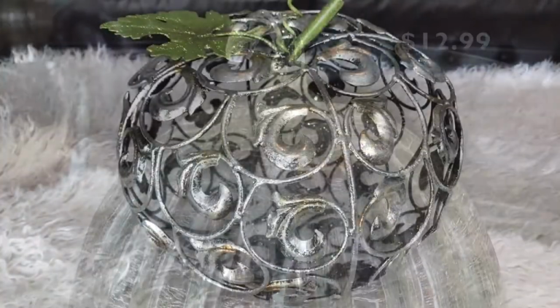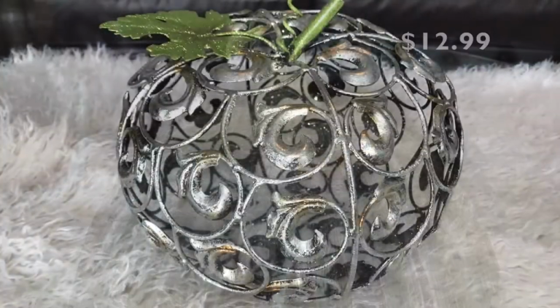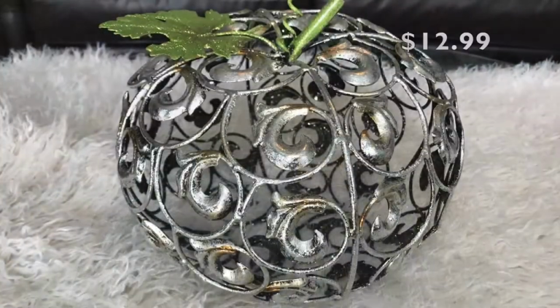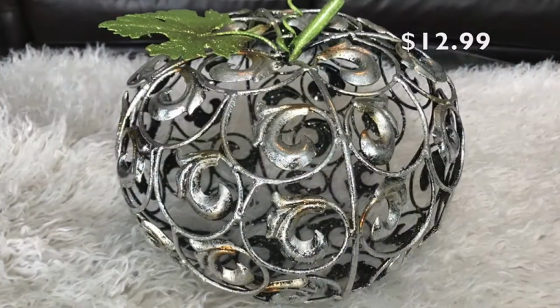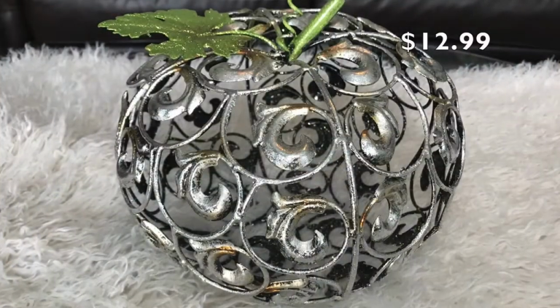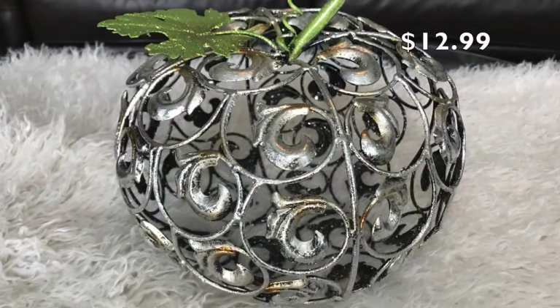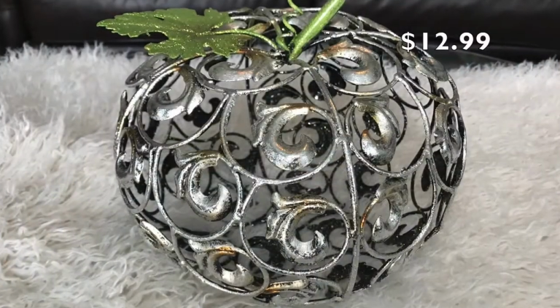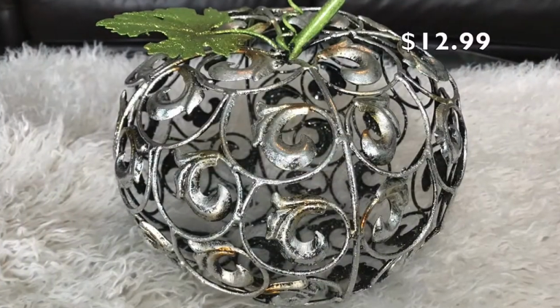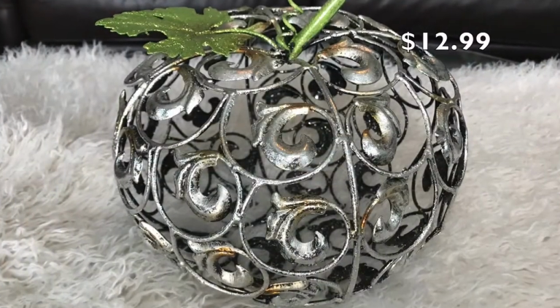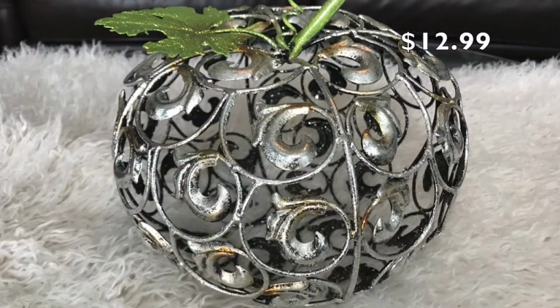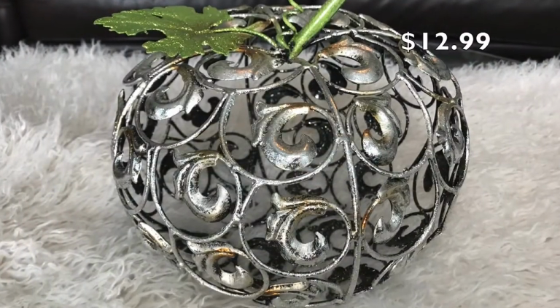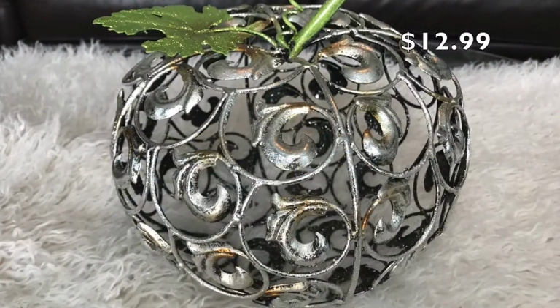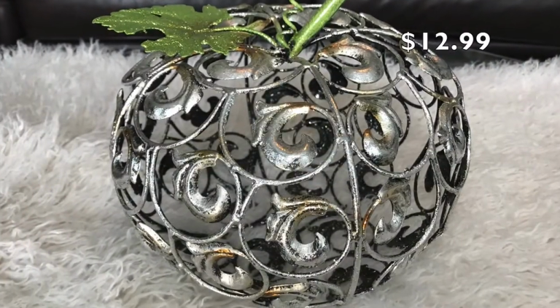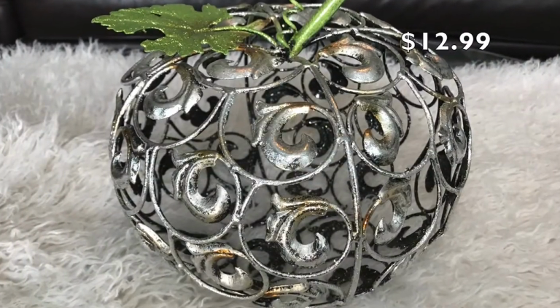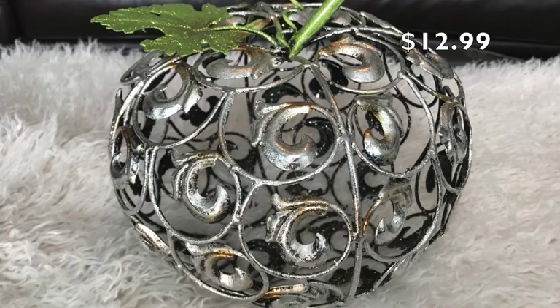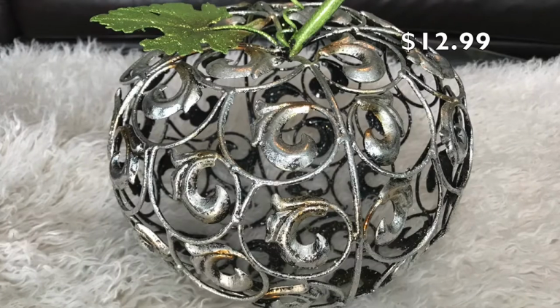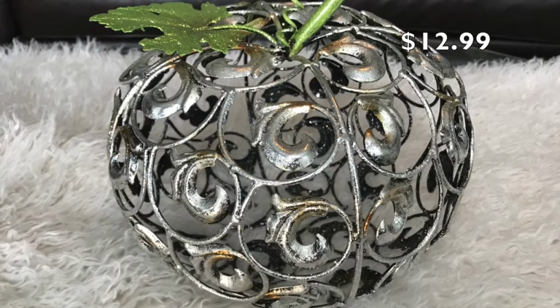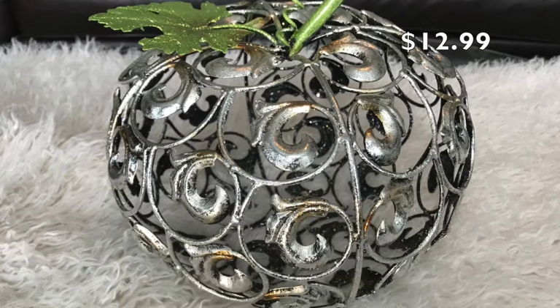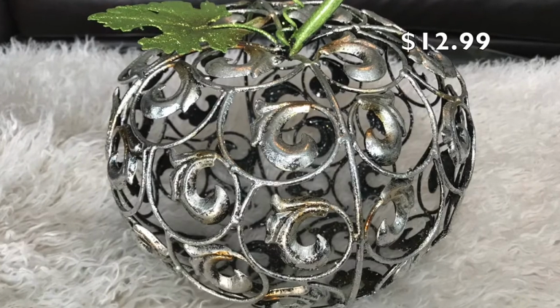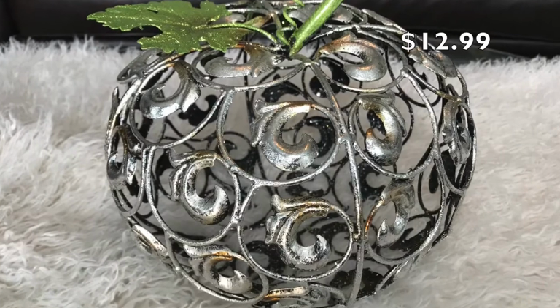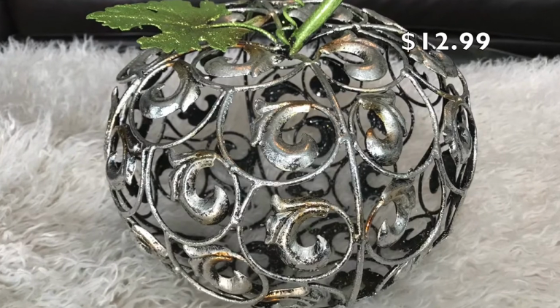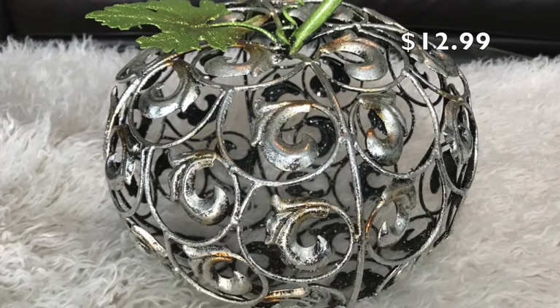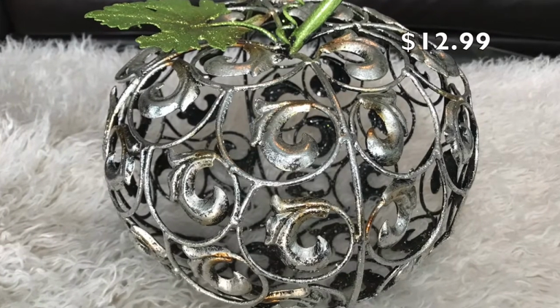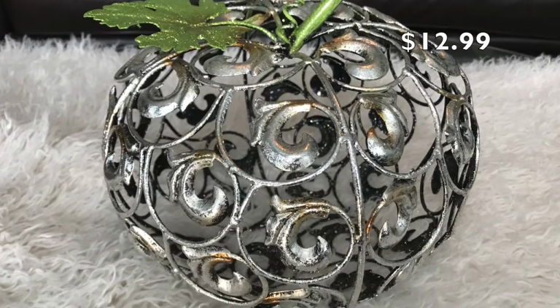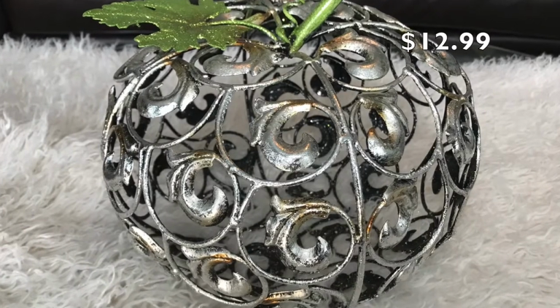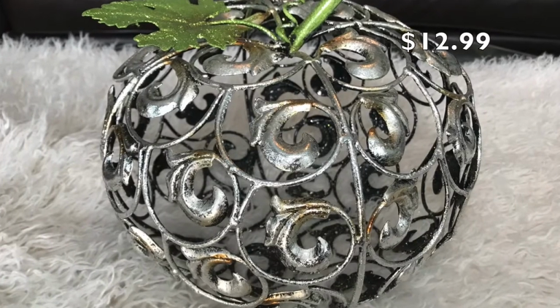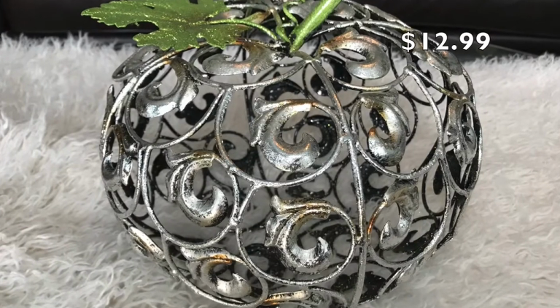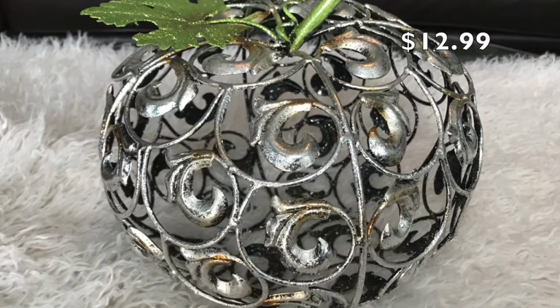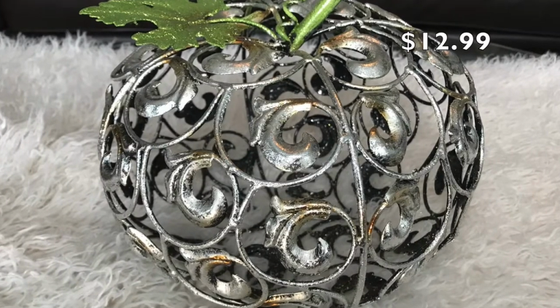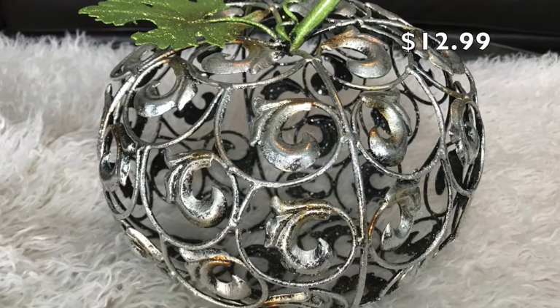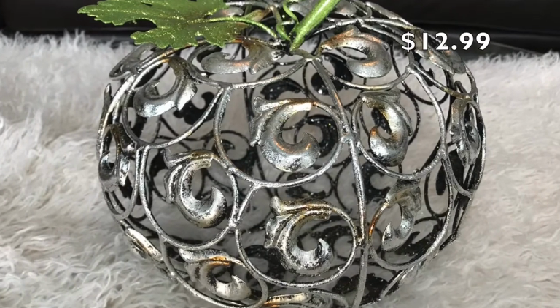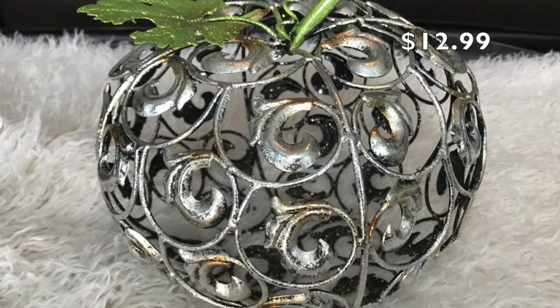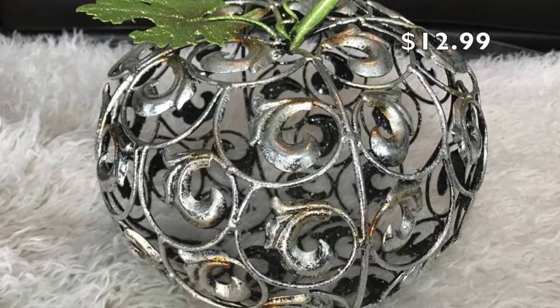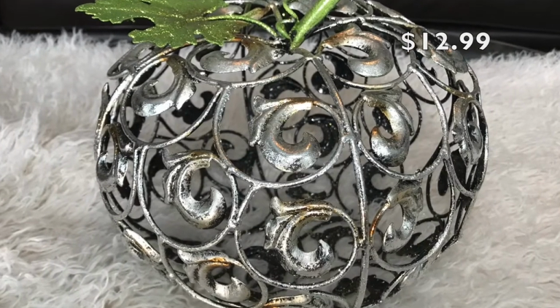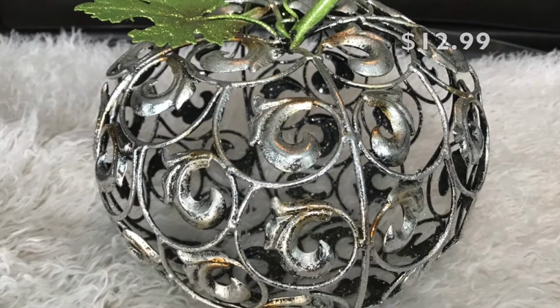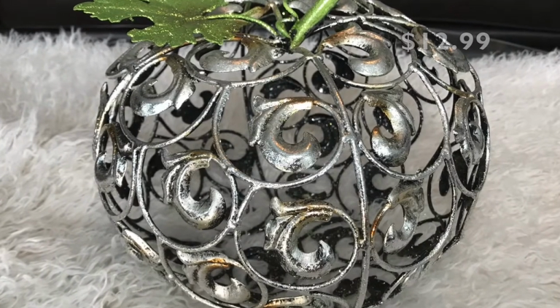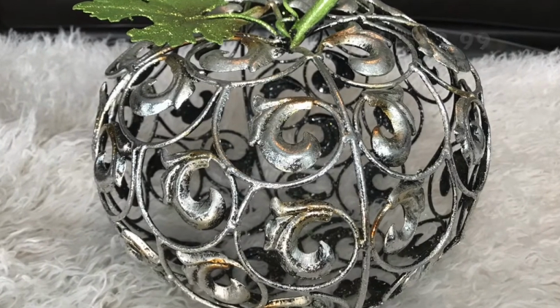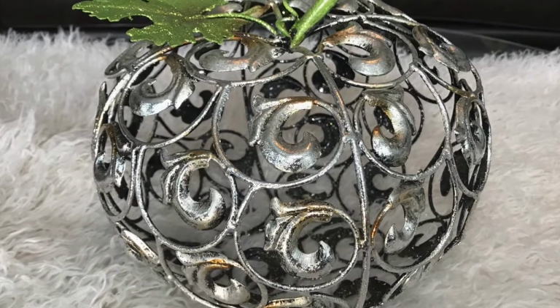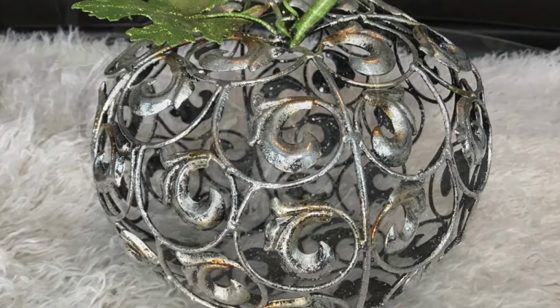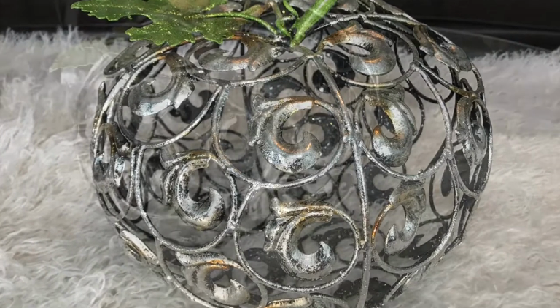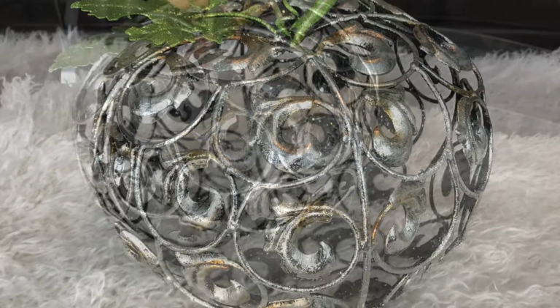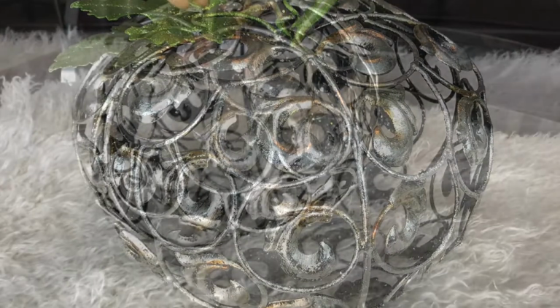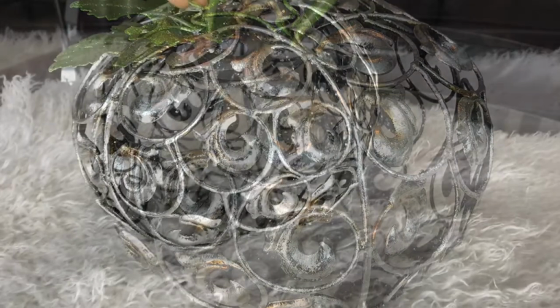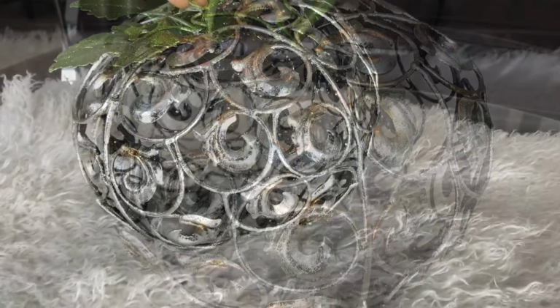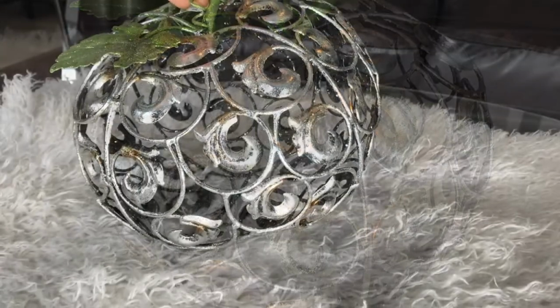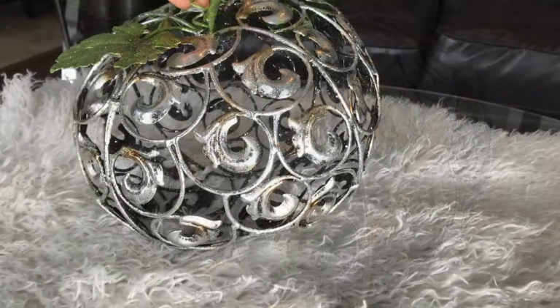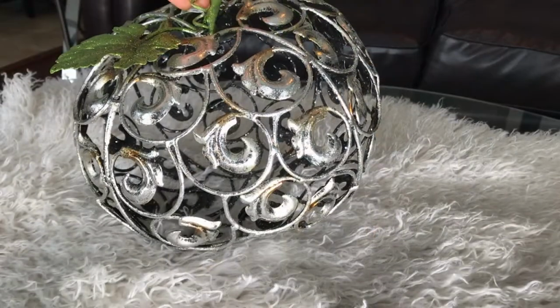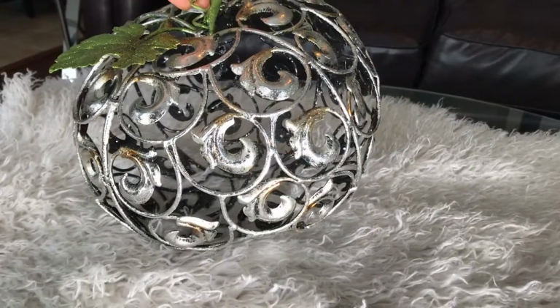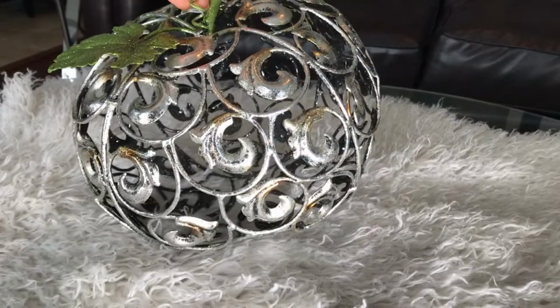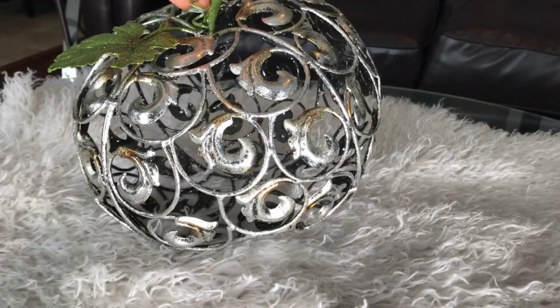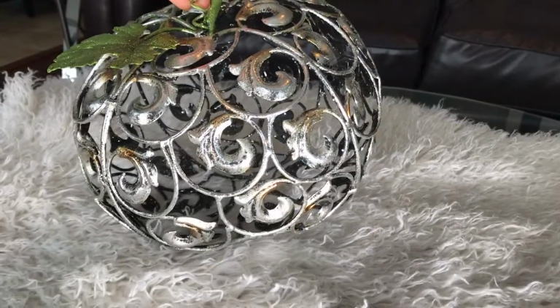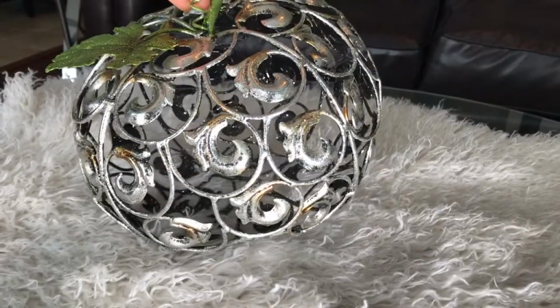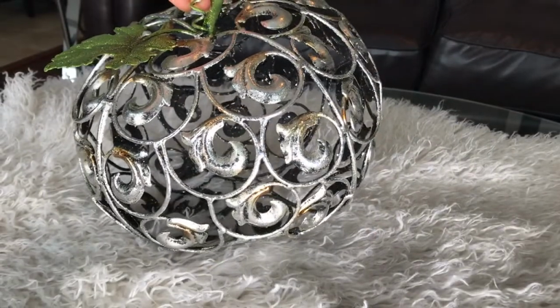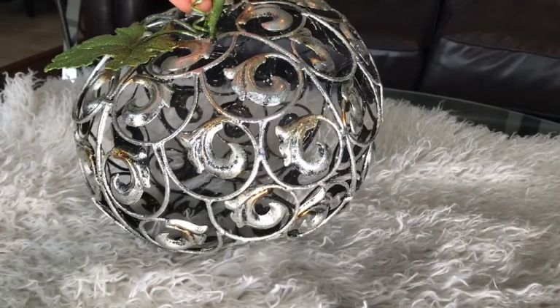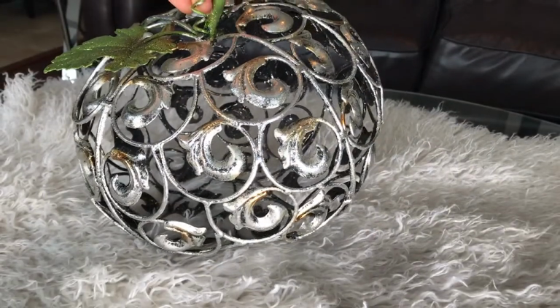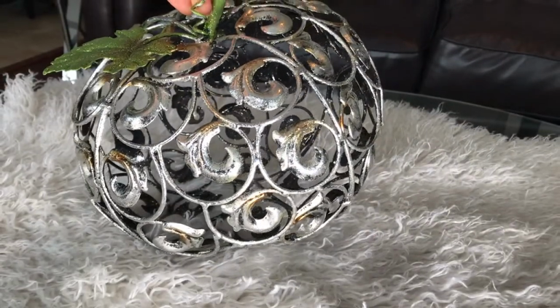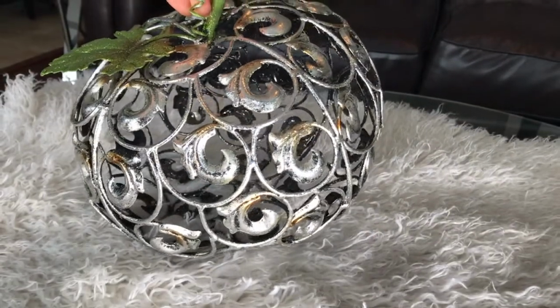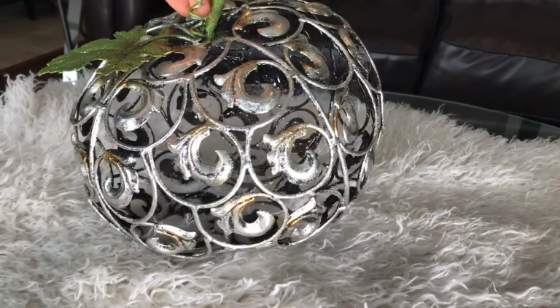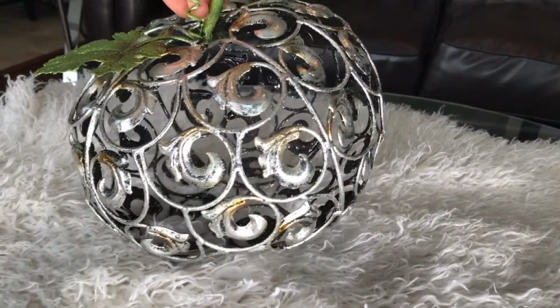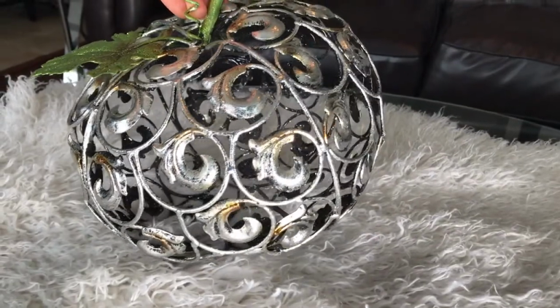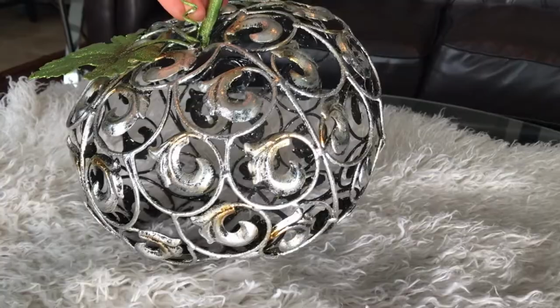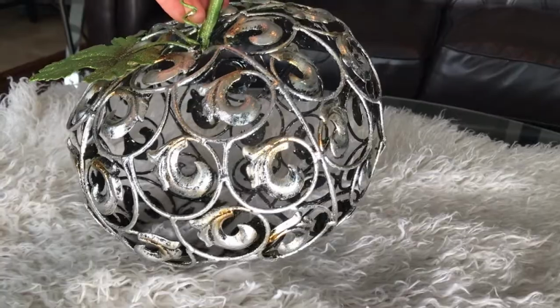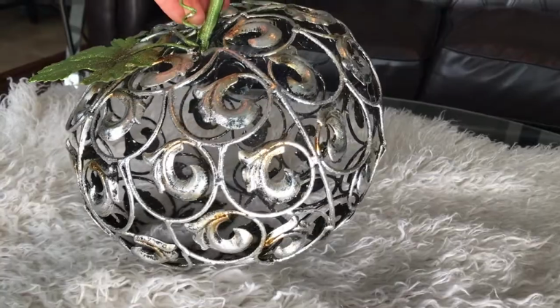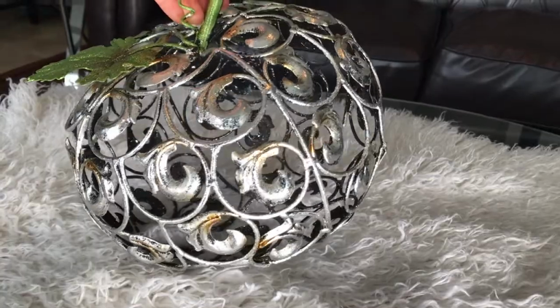This beautiful silver metal cutout pumpkin was $12.99. It reminded me of similar pumpkins from Pier 1.